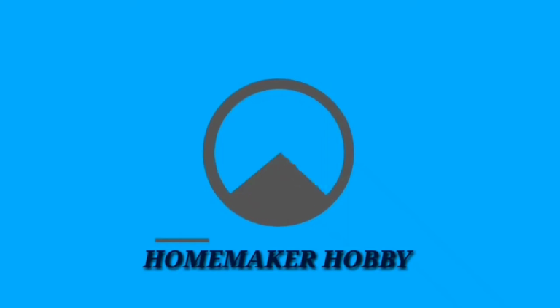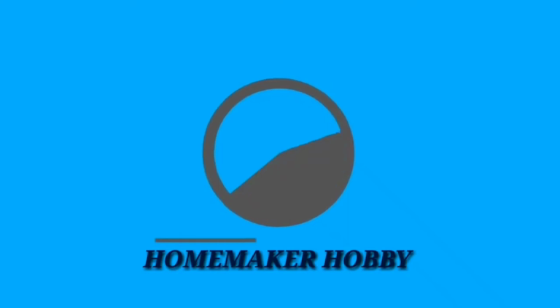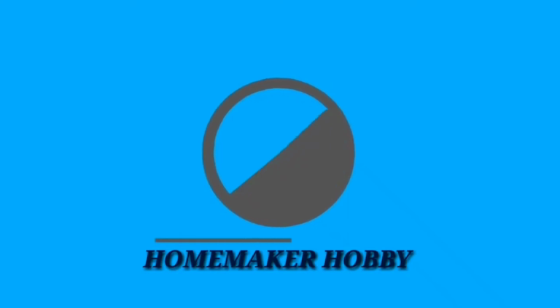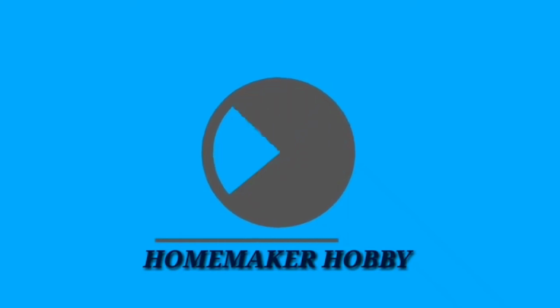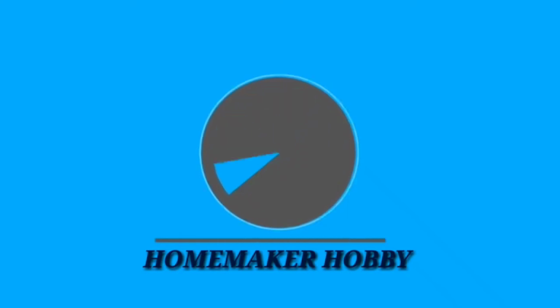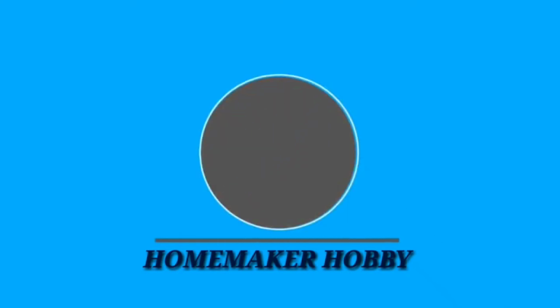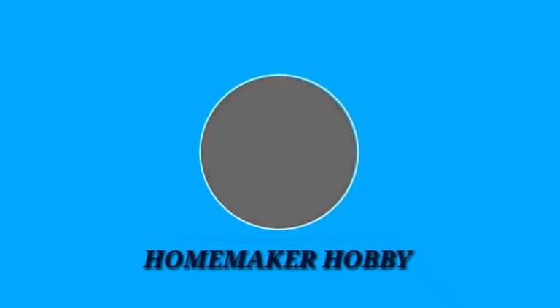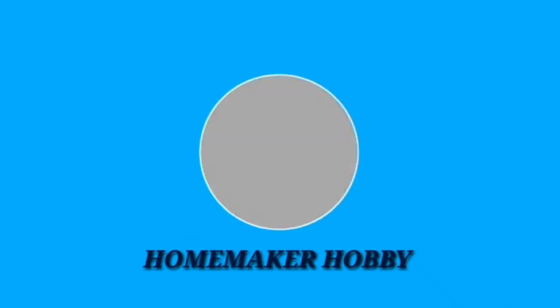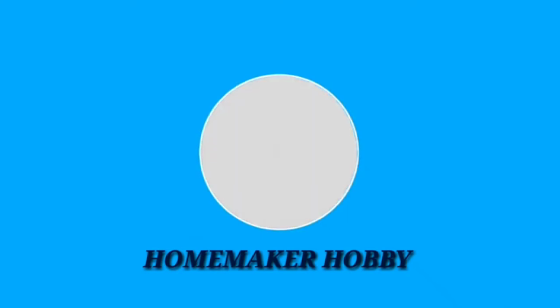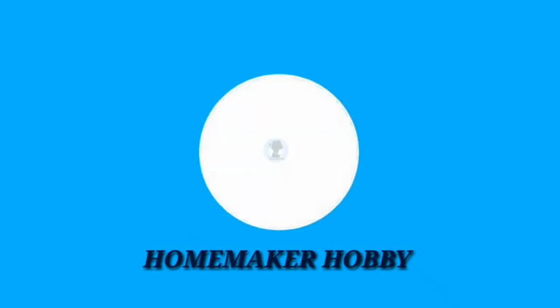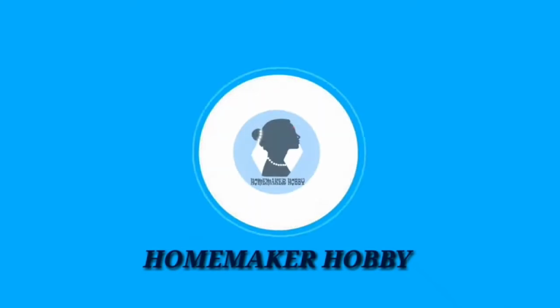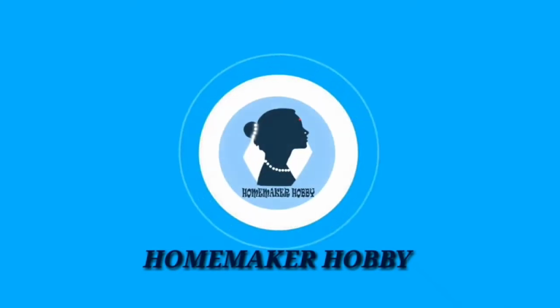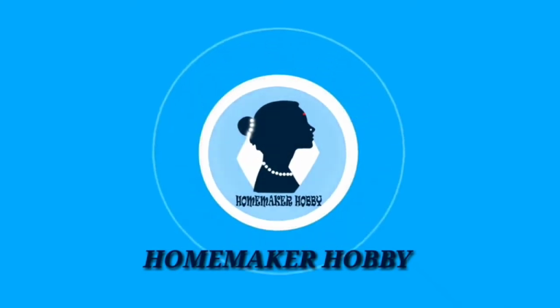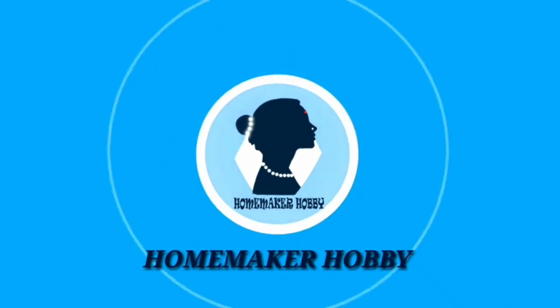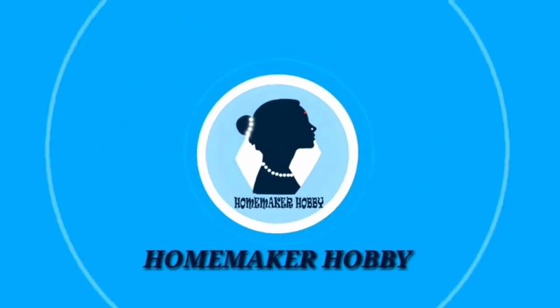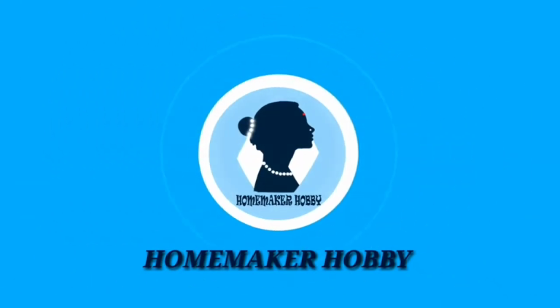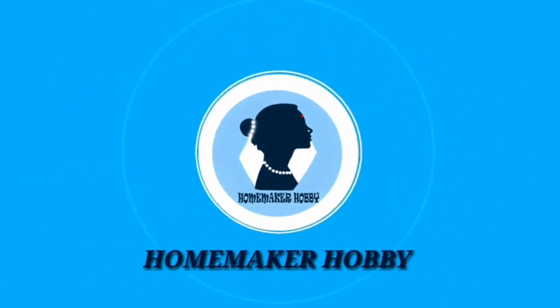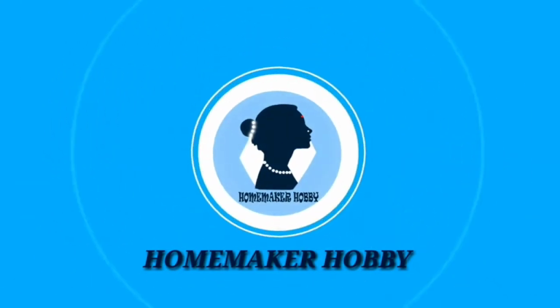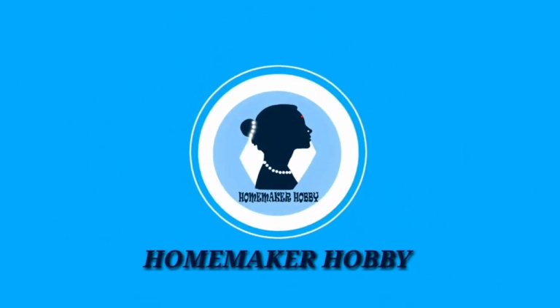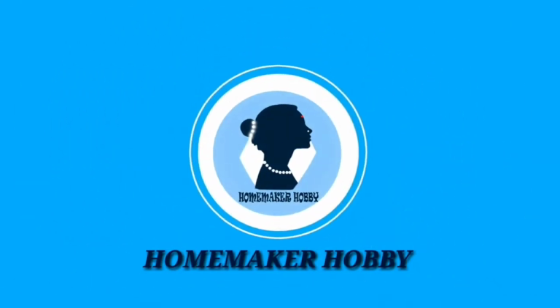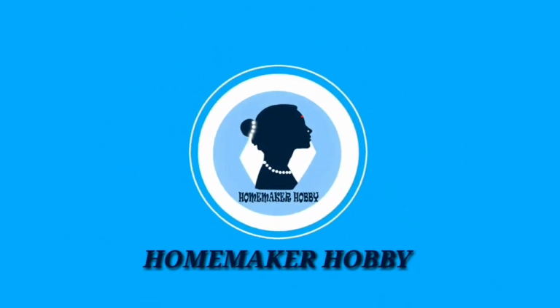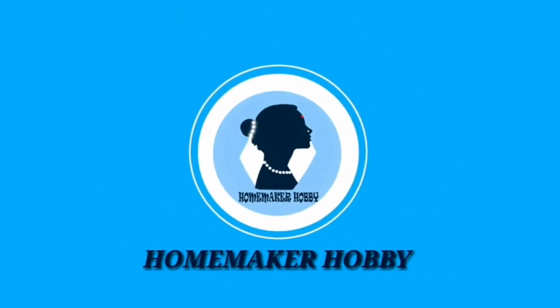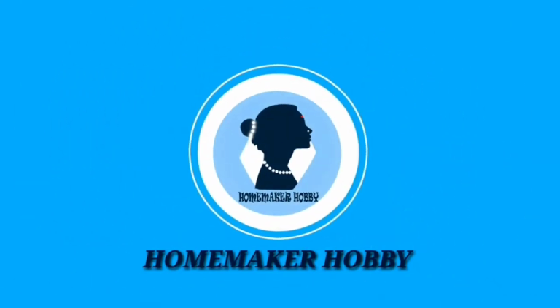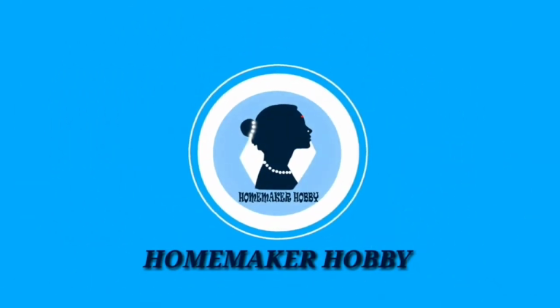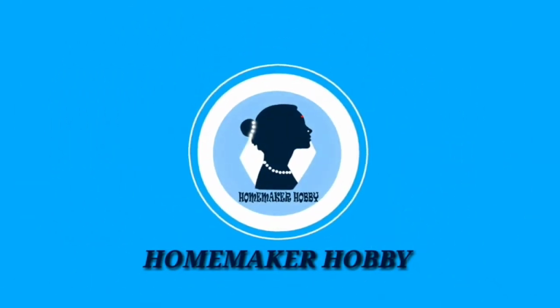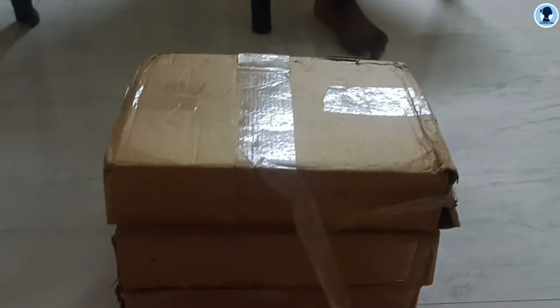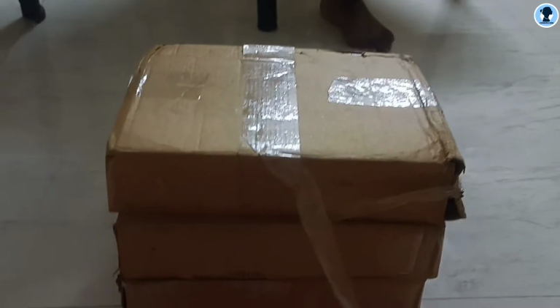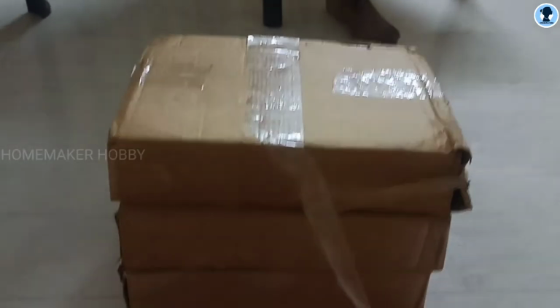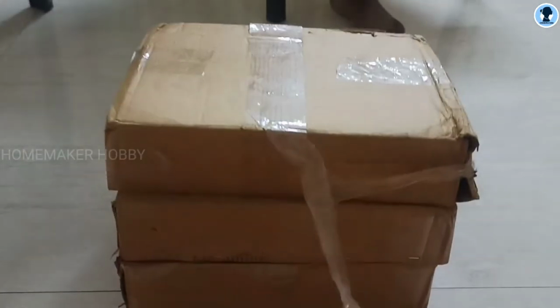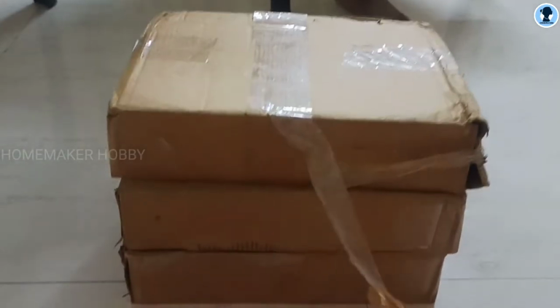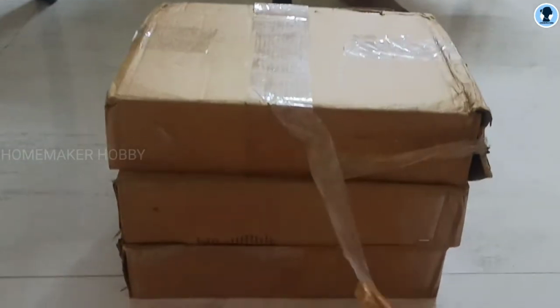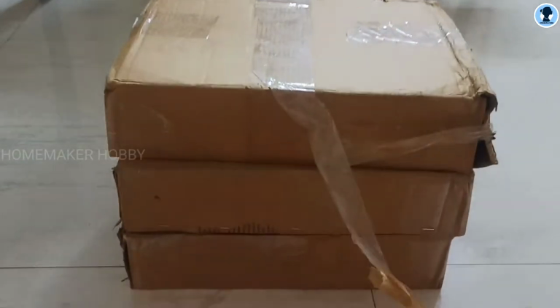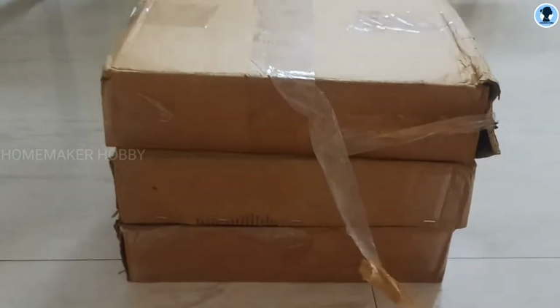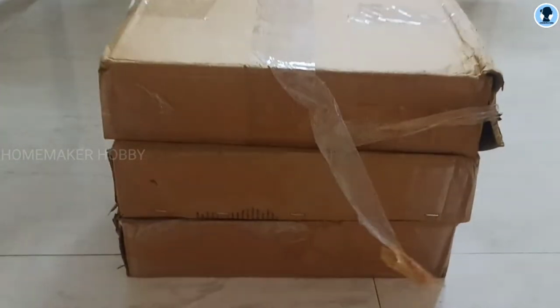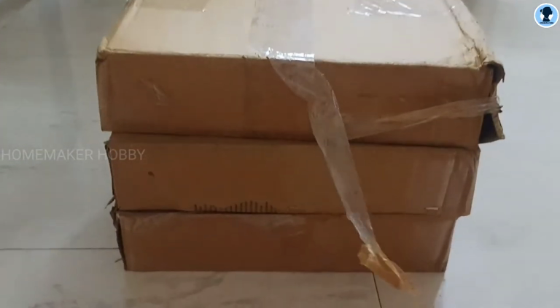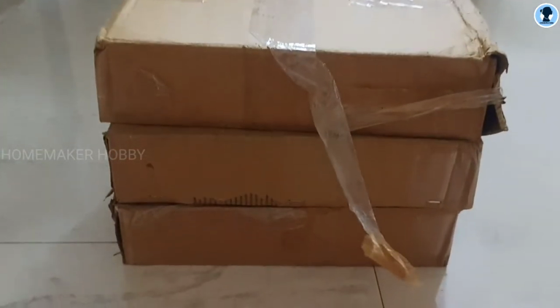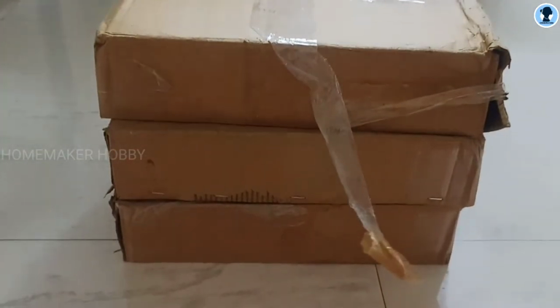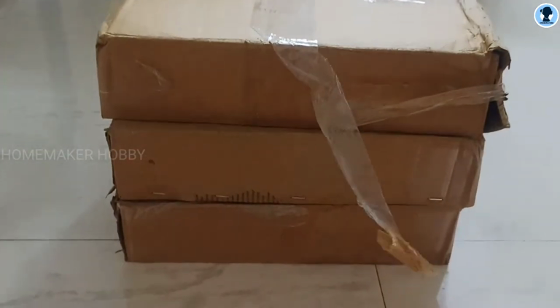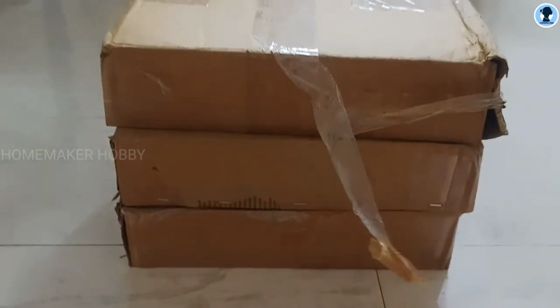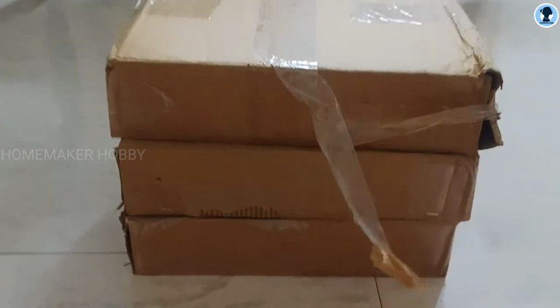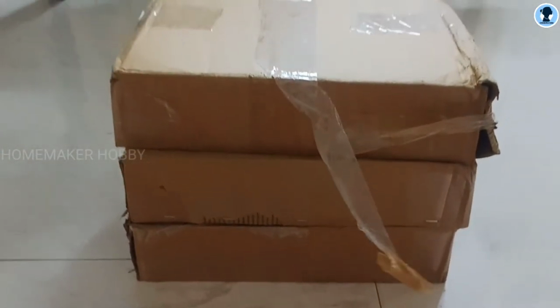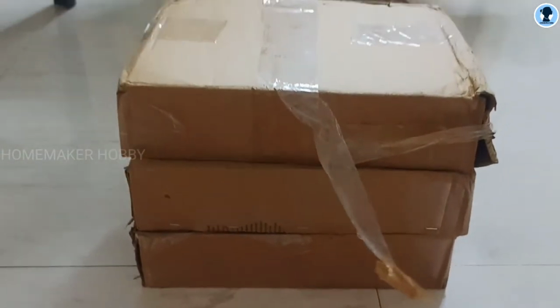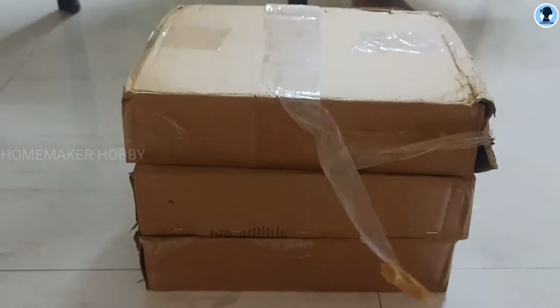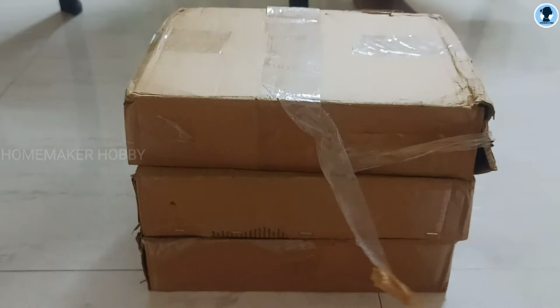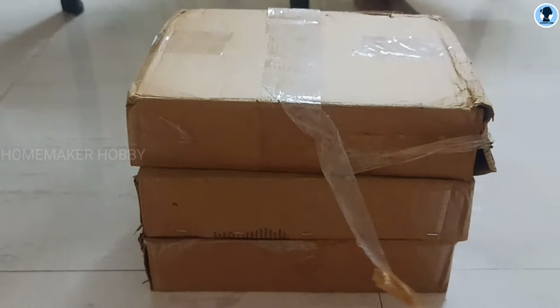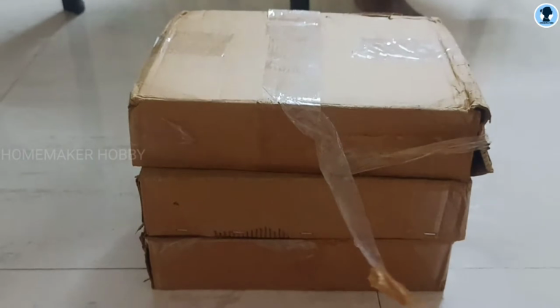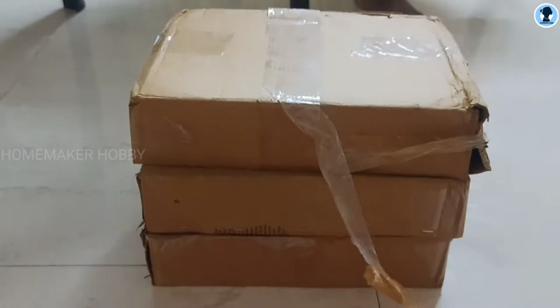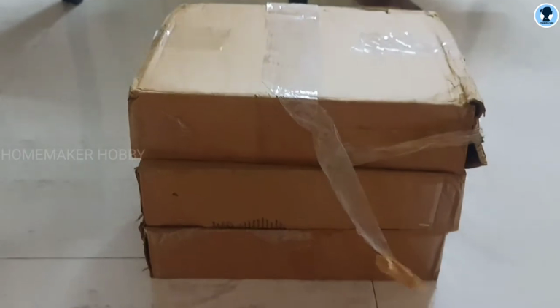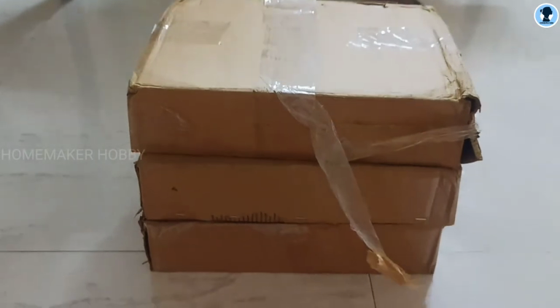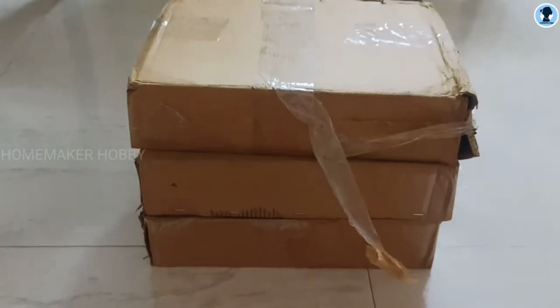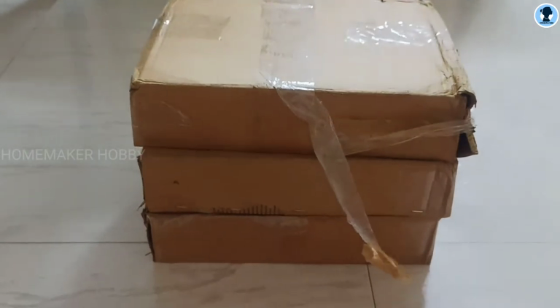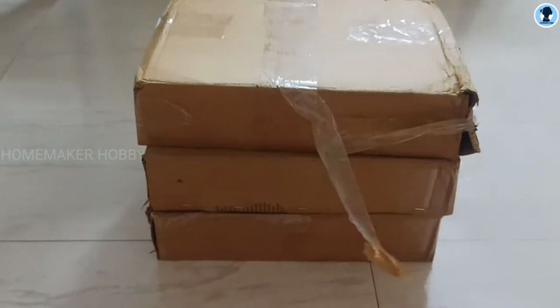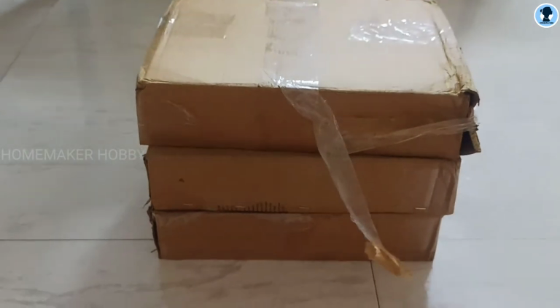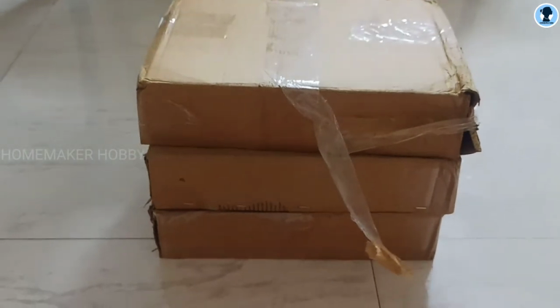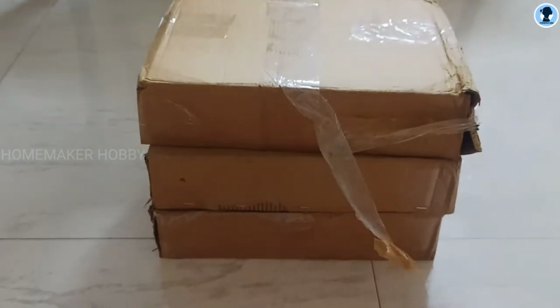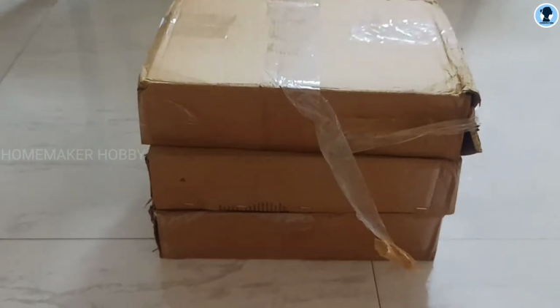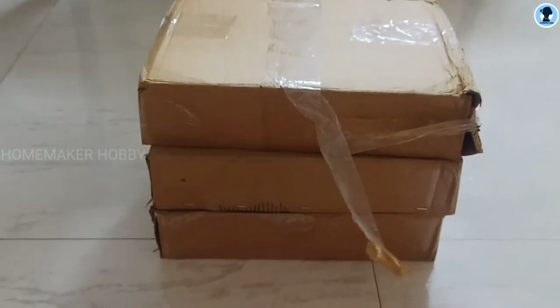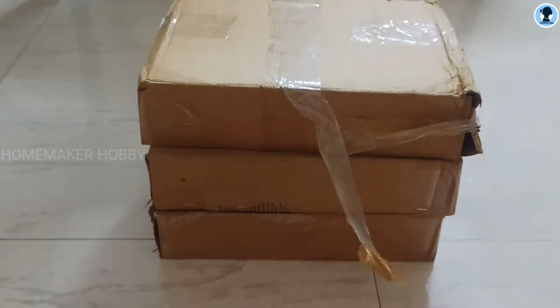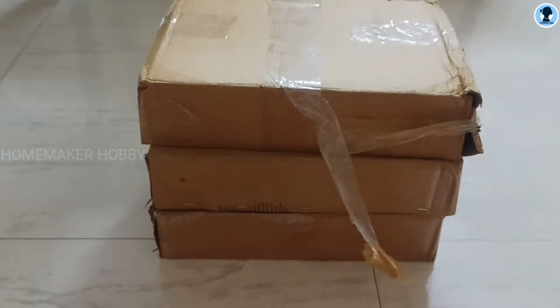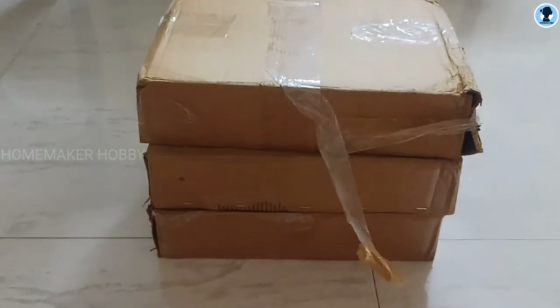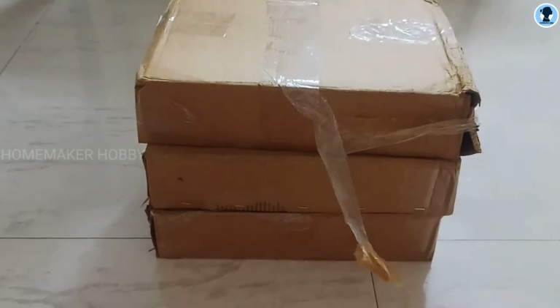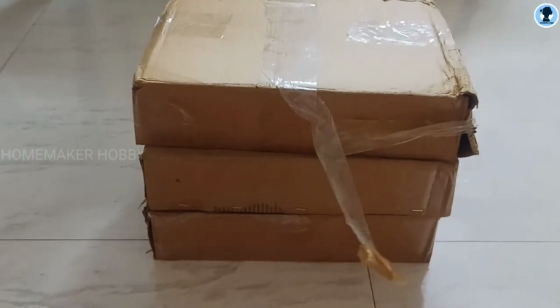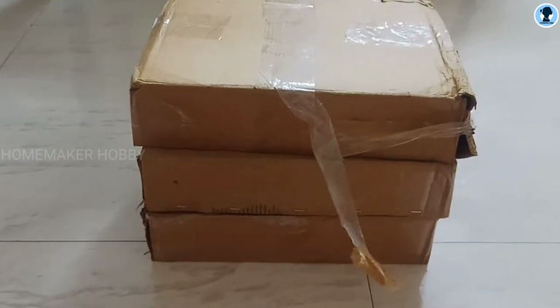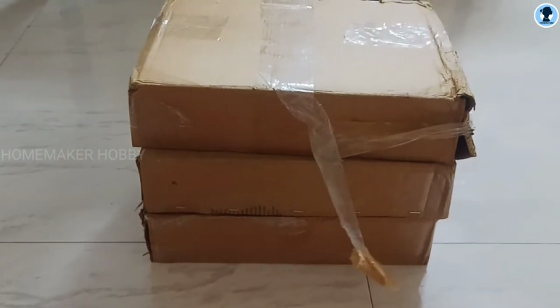Hi friends, welcome to Homemaker Hobby. First time on Shopsi, we have some kitchen items in the app. So let's see the review of those kitchen items.